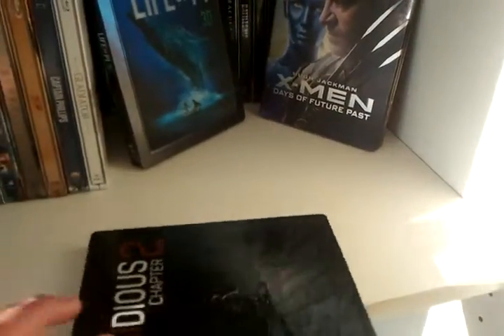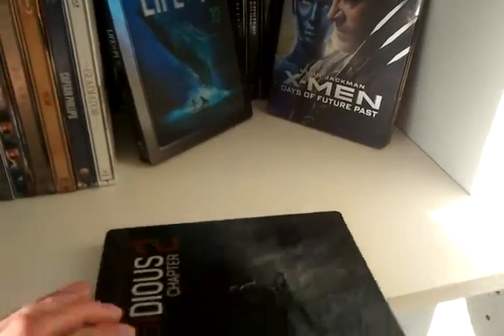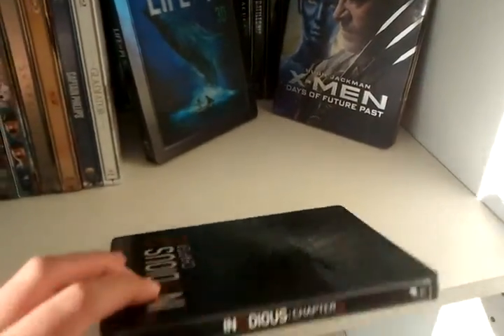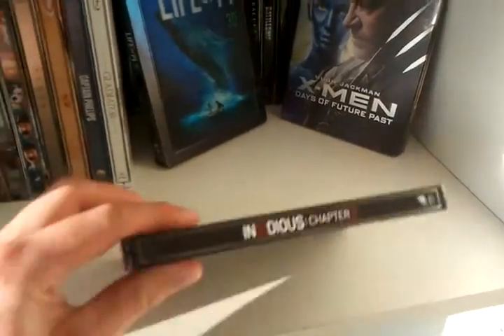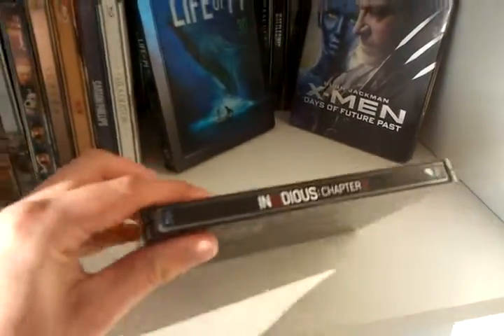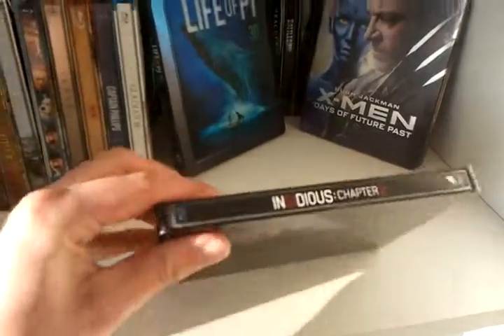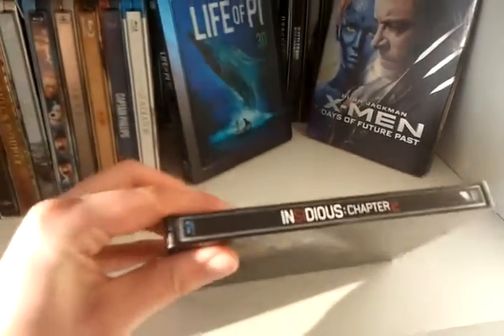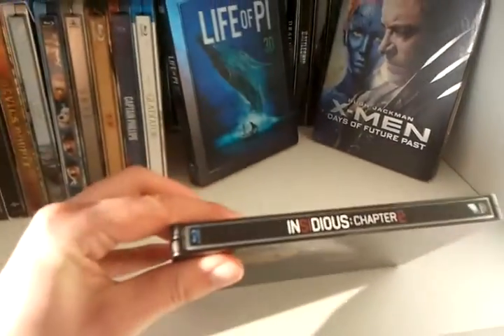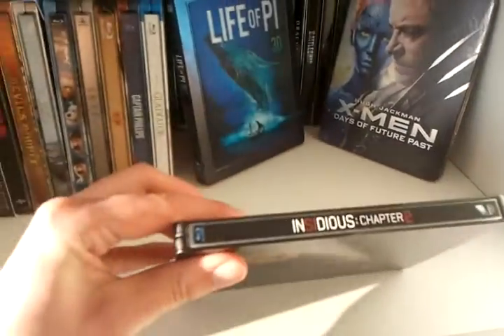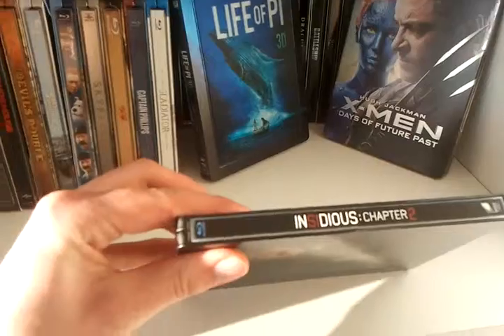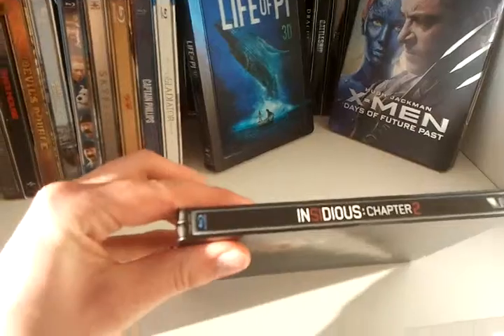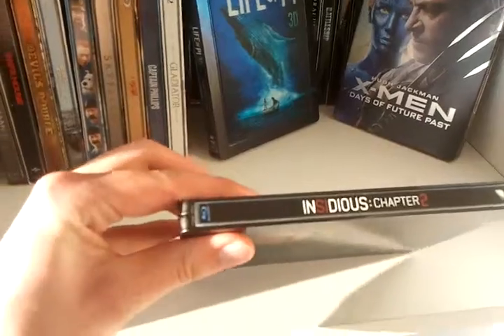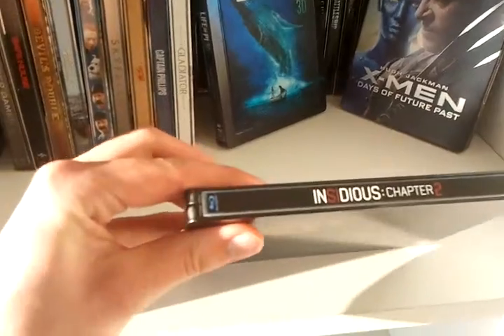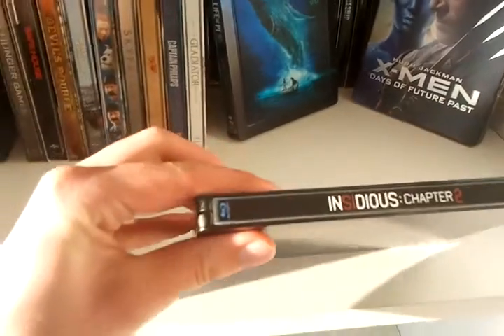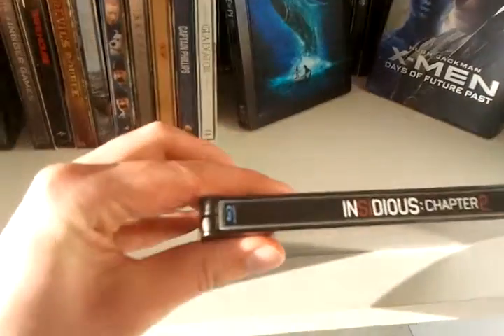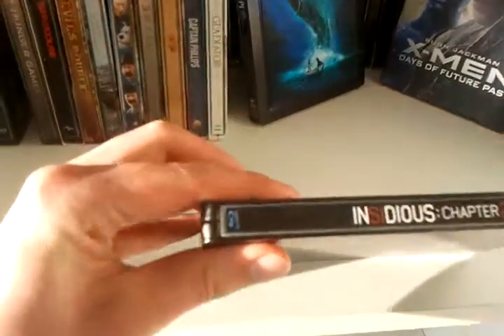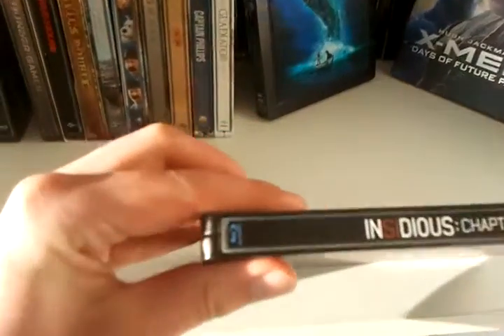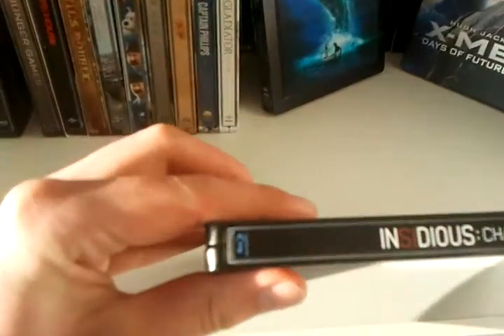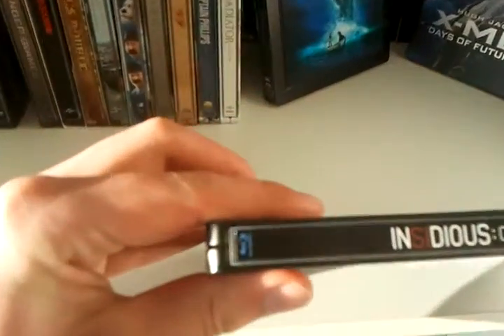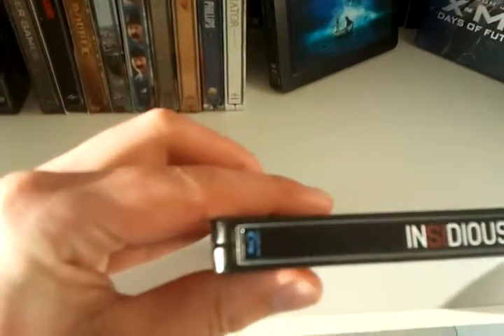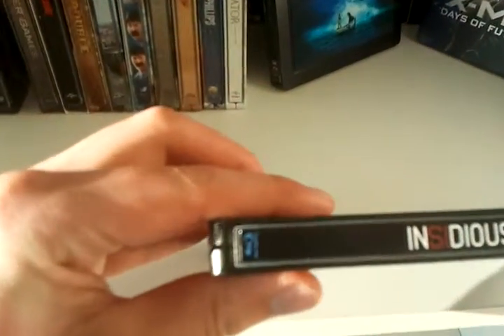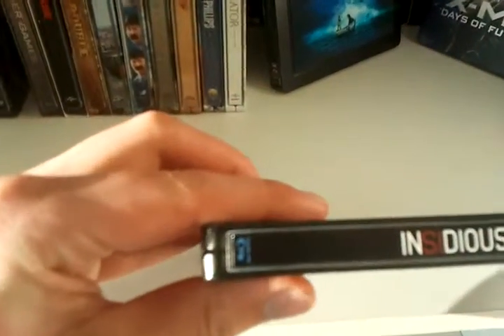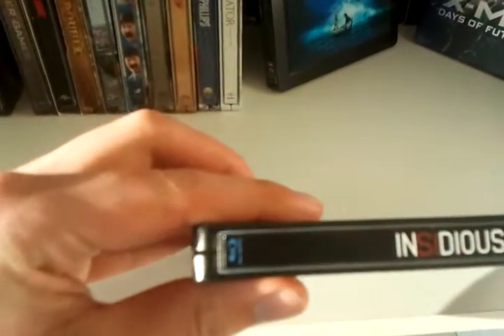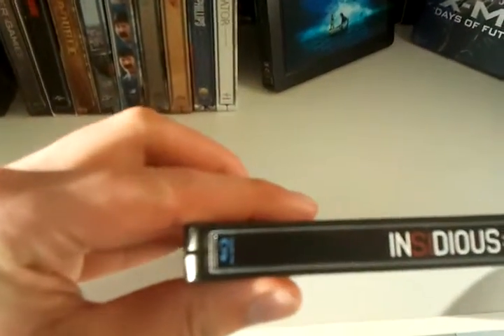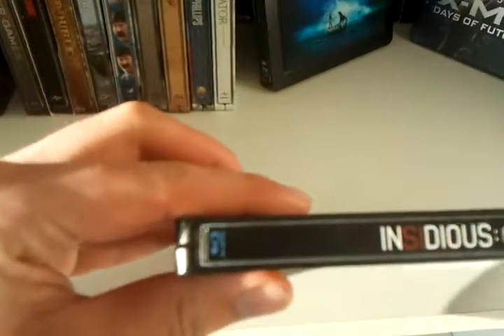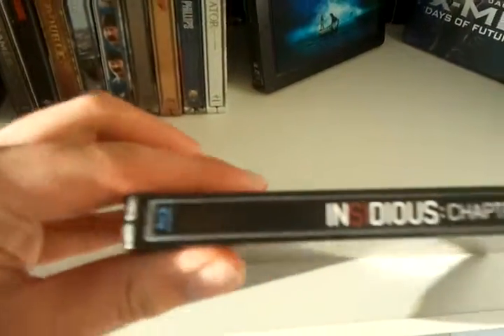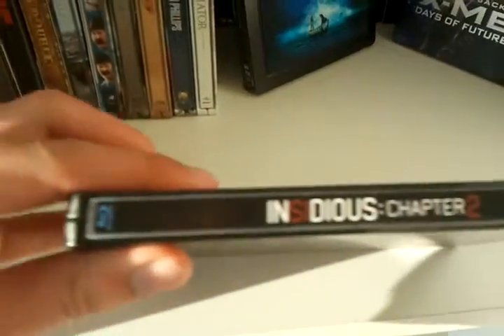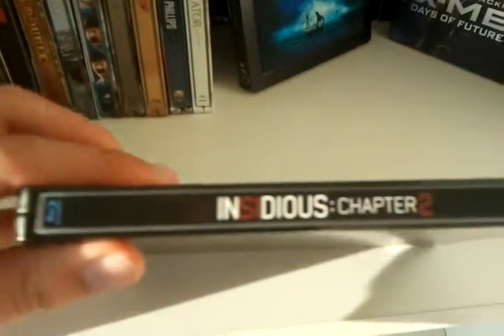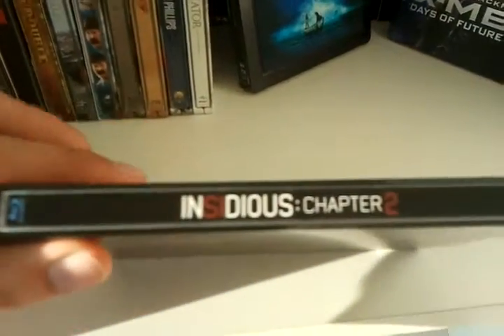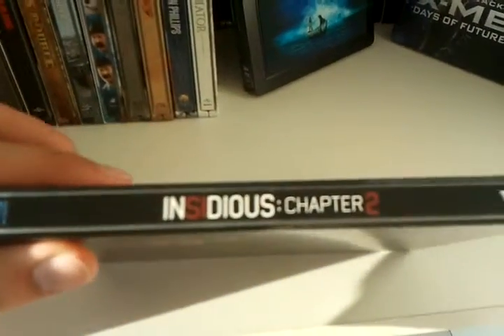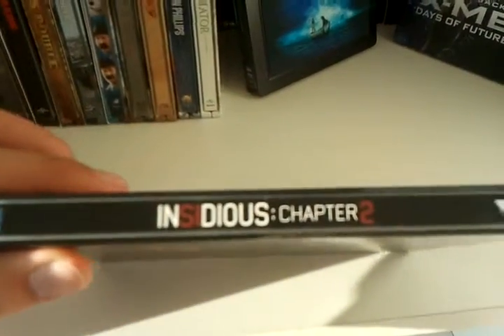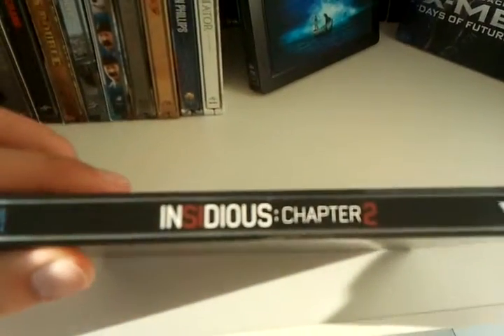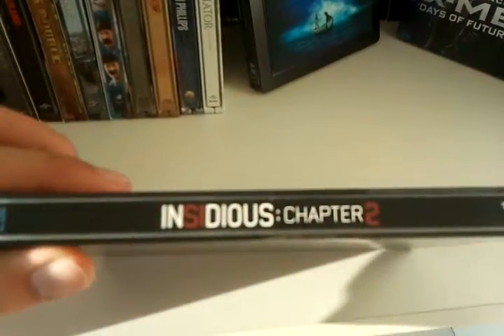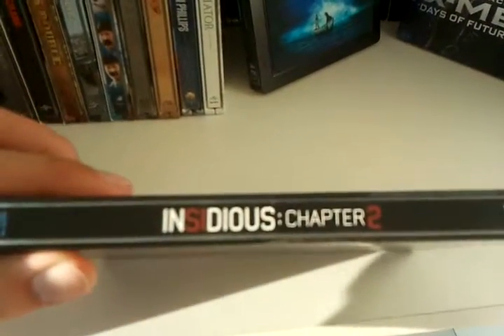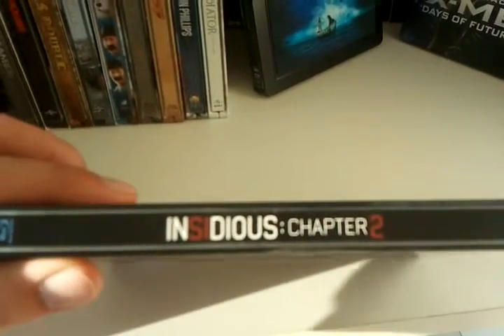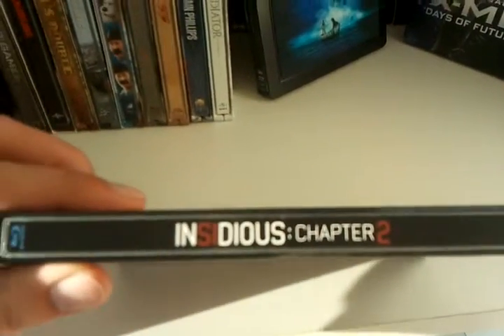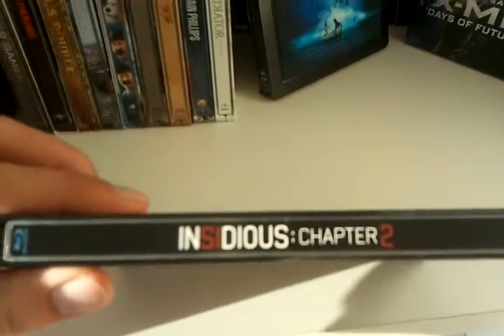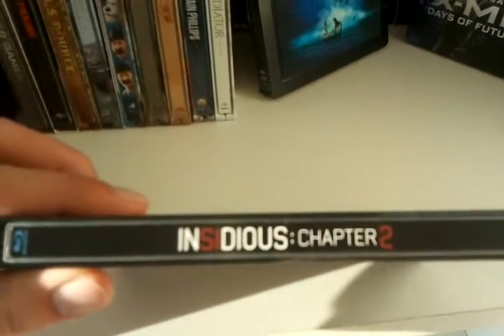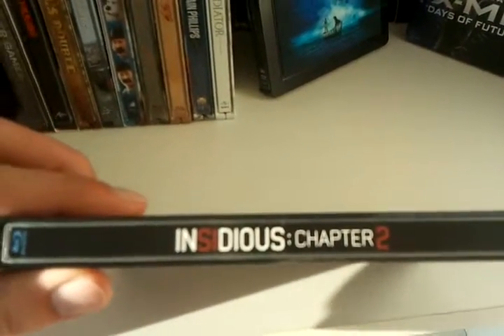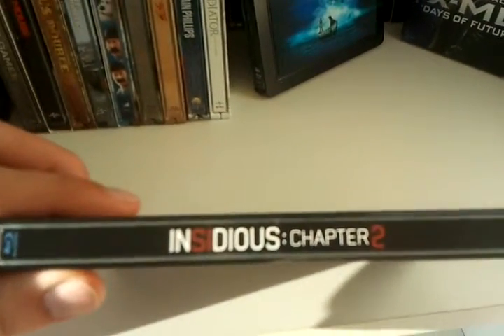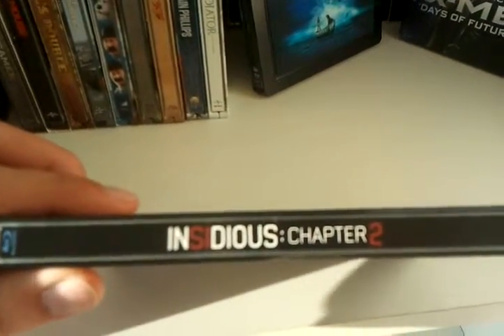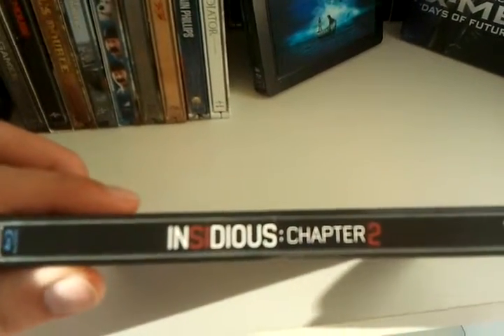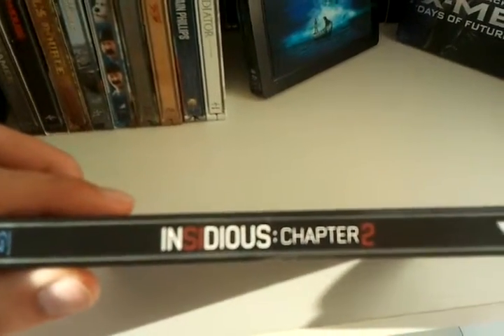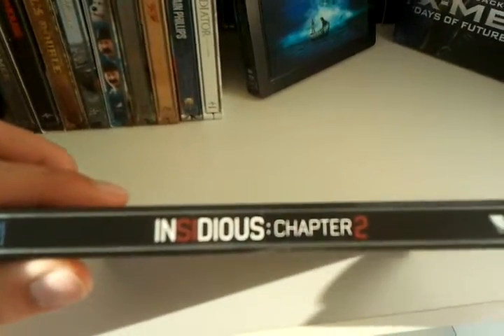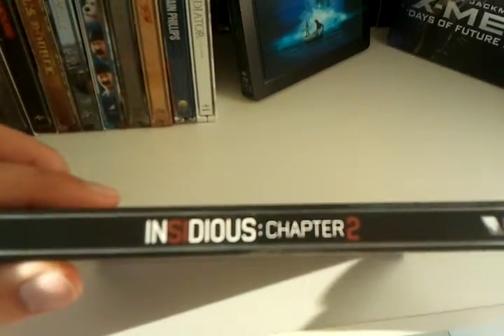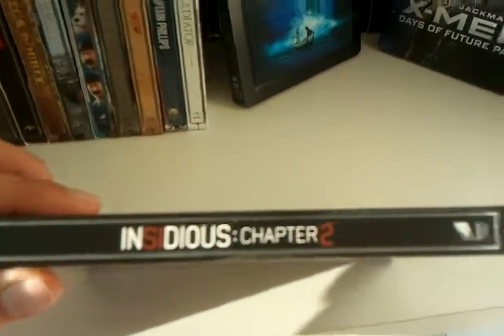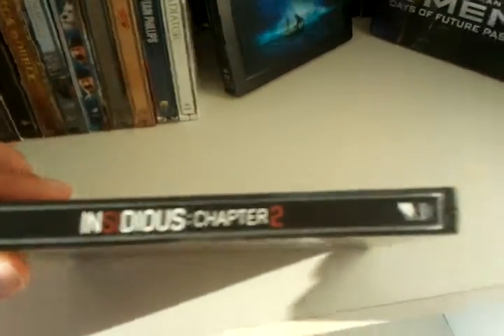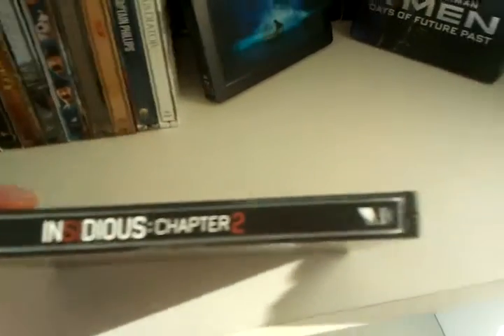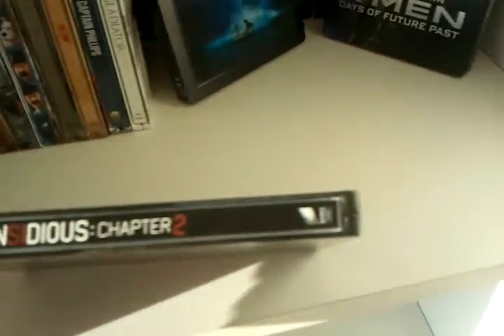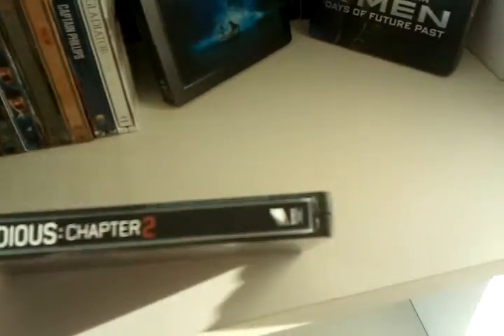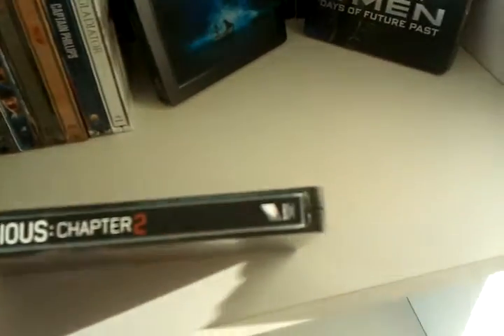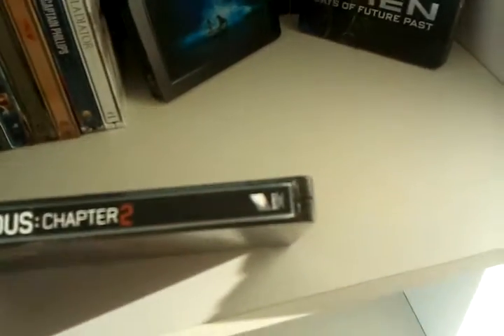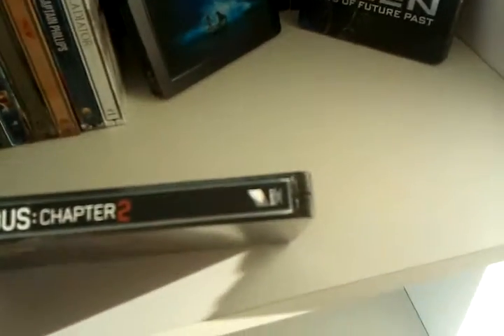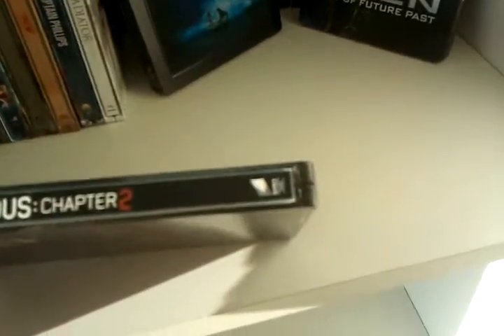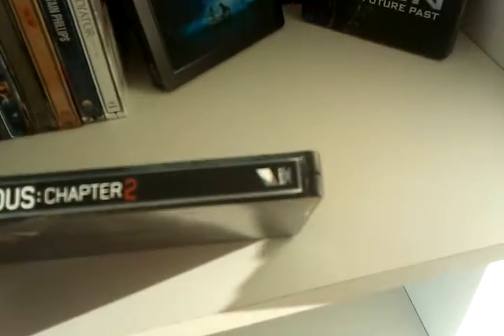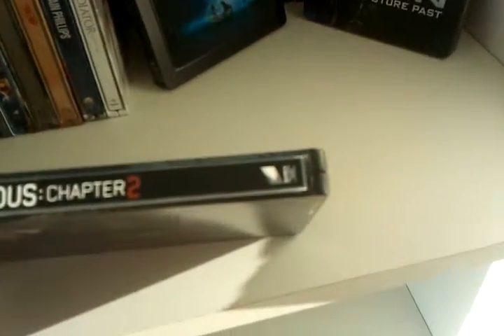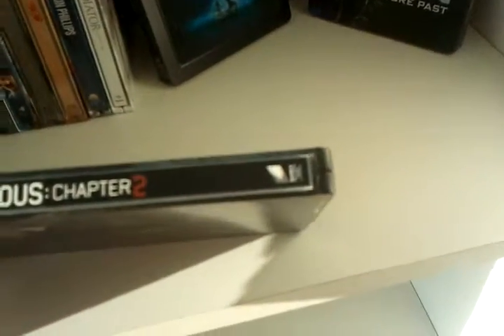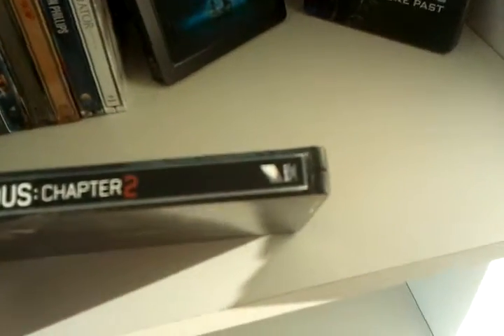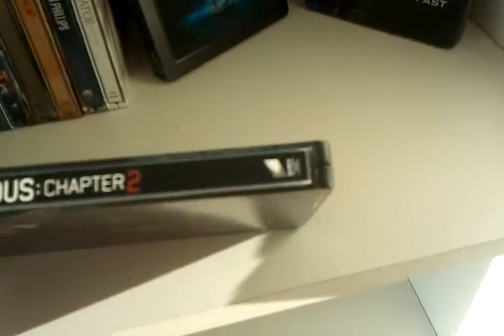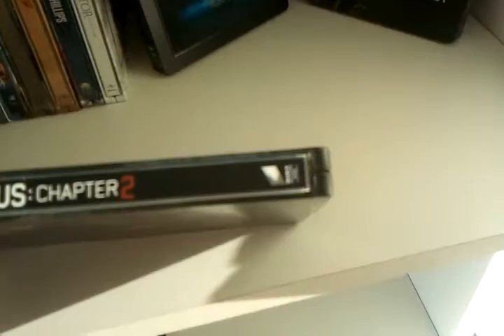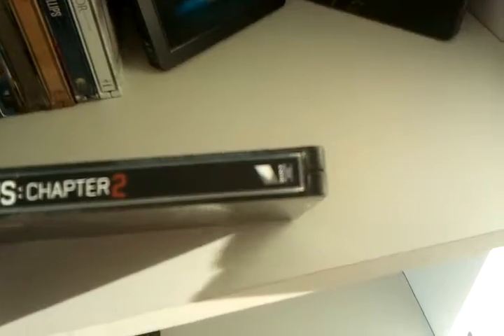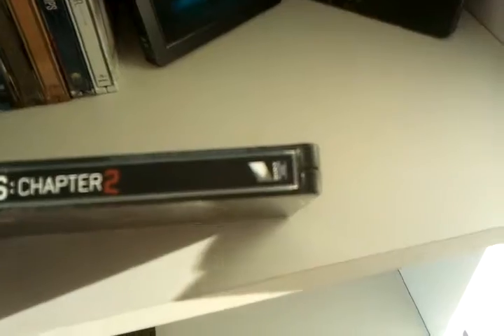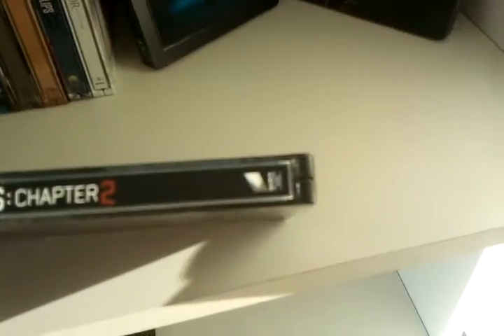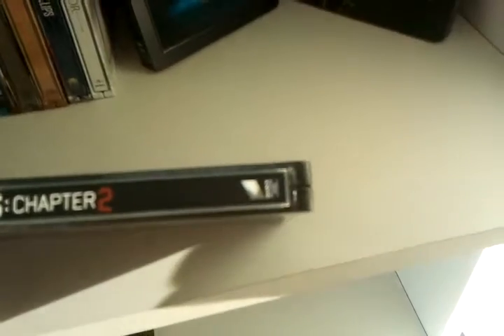This is the spine of the Steelbook. Here we got the Blu-ray logo. Here we got the title of Insidious Chapter 2. And here we got the Sony Pictures logo.